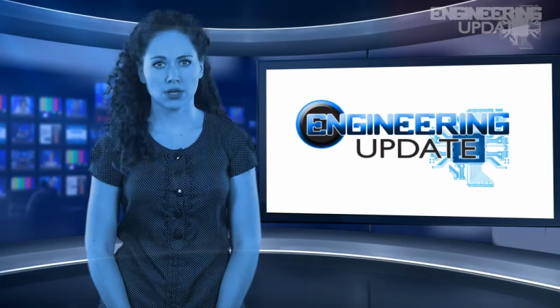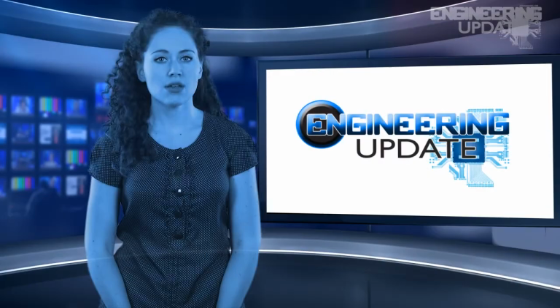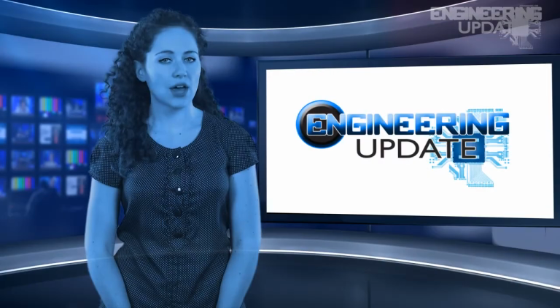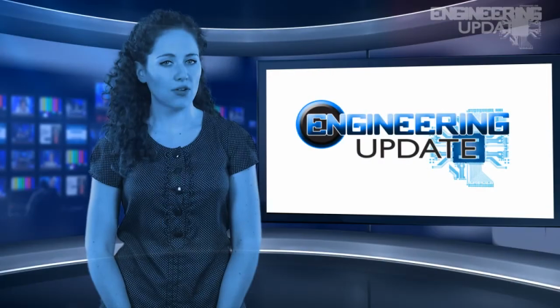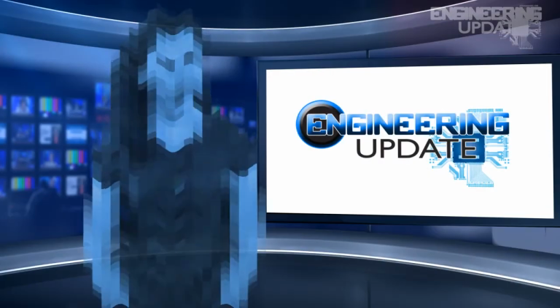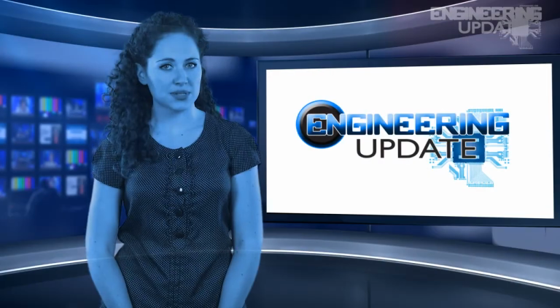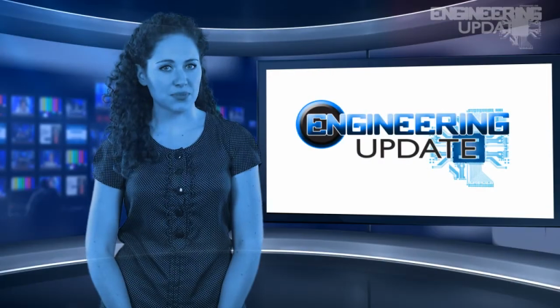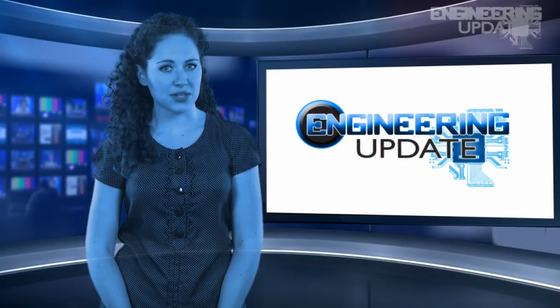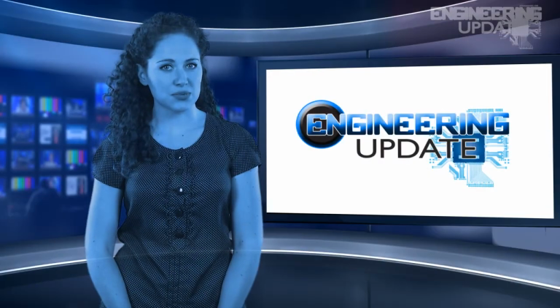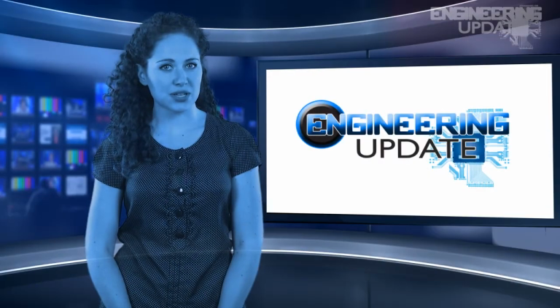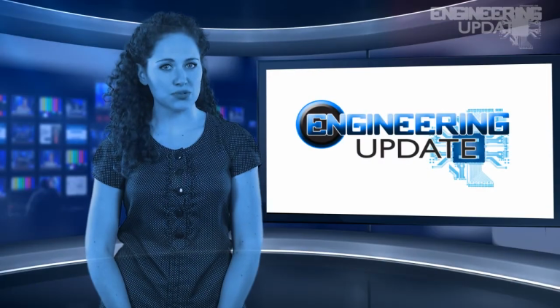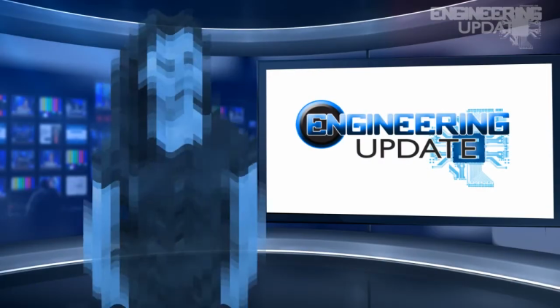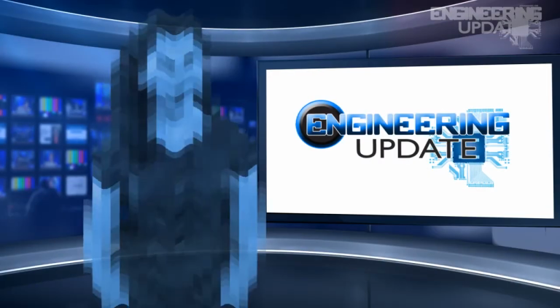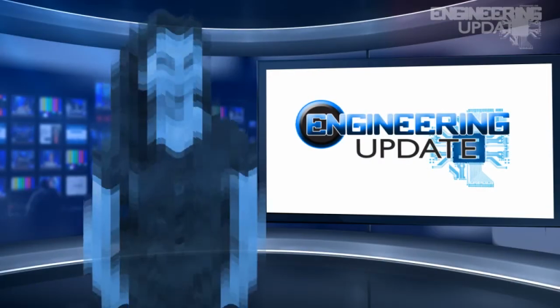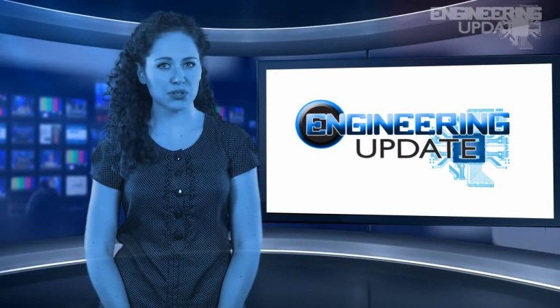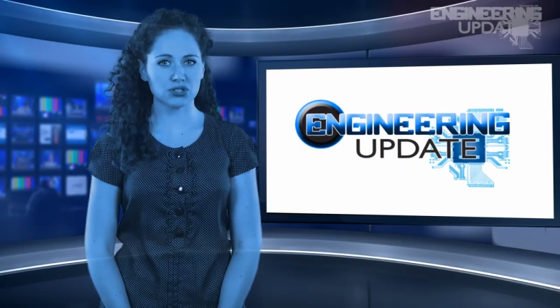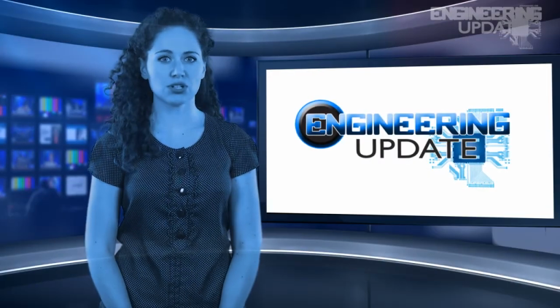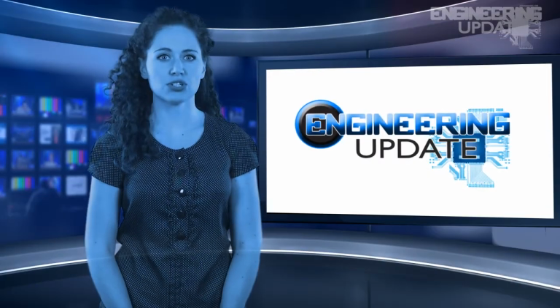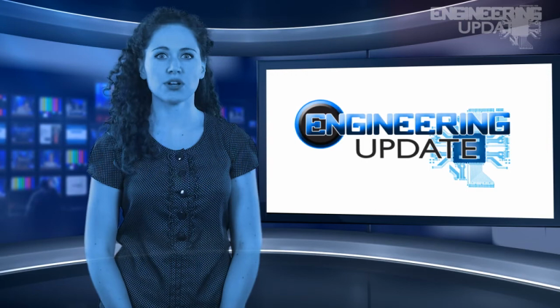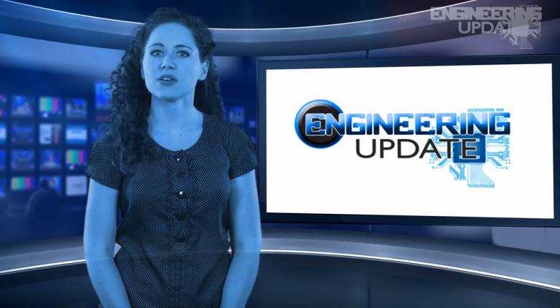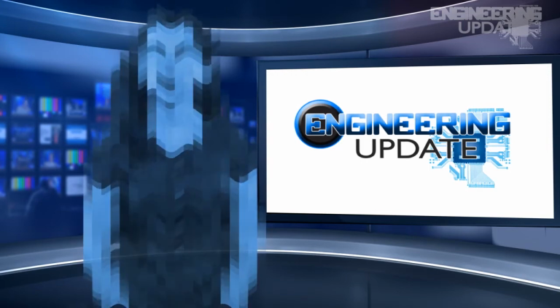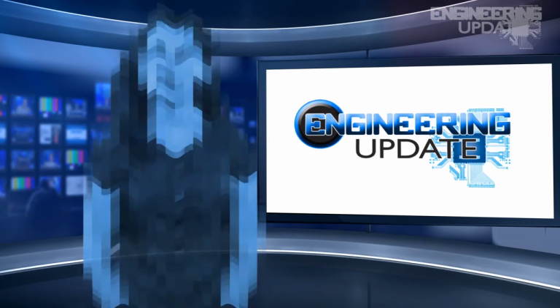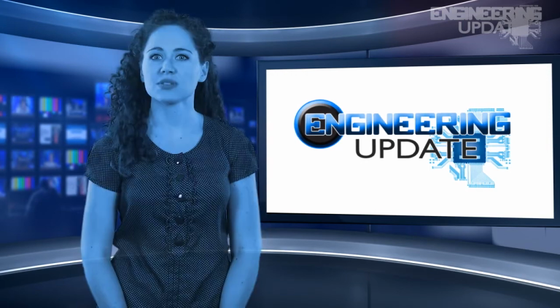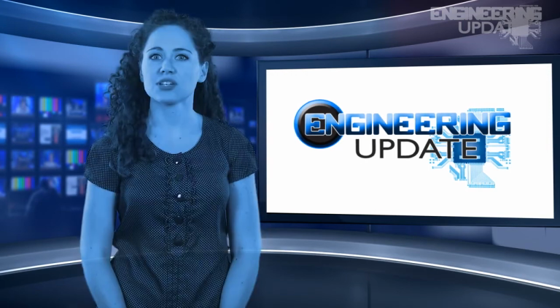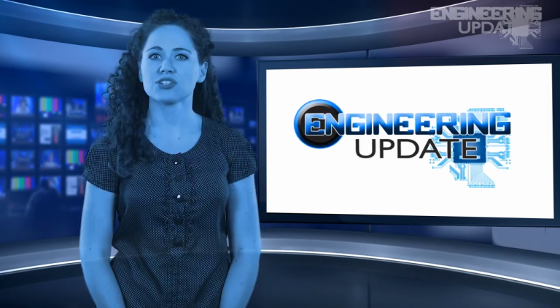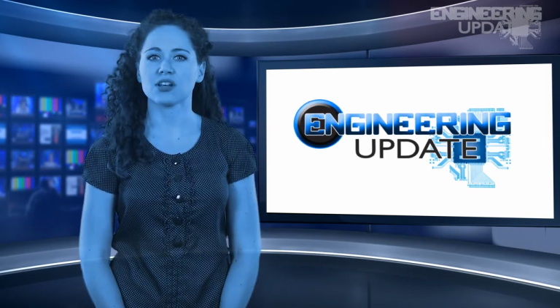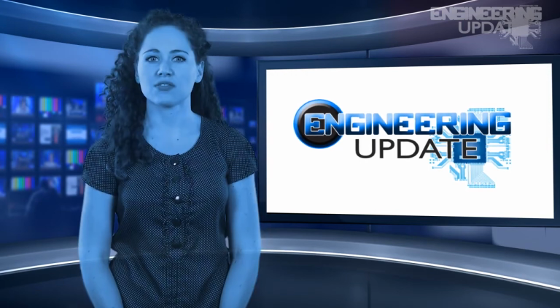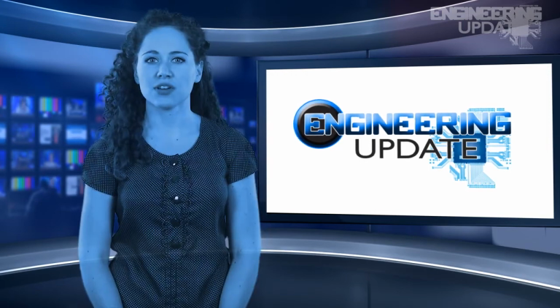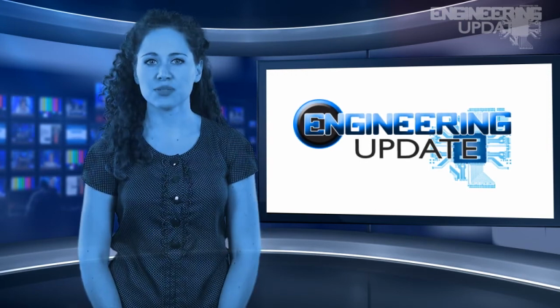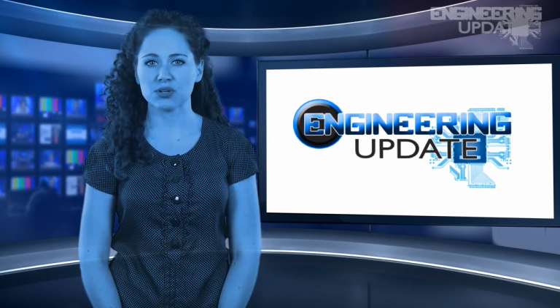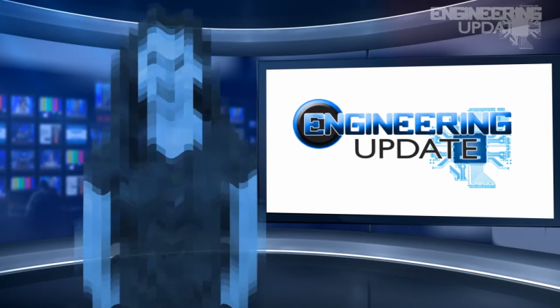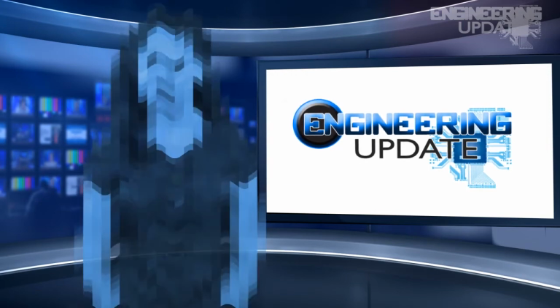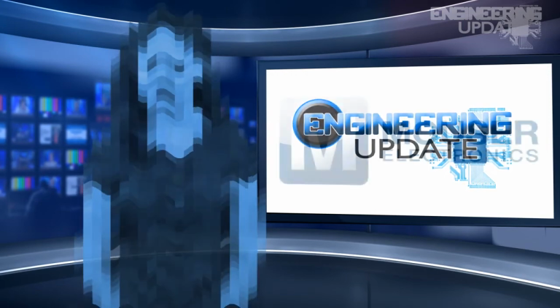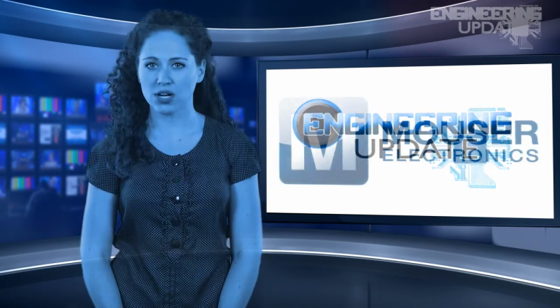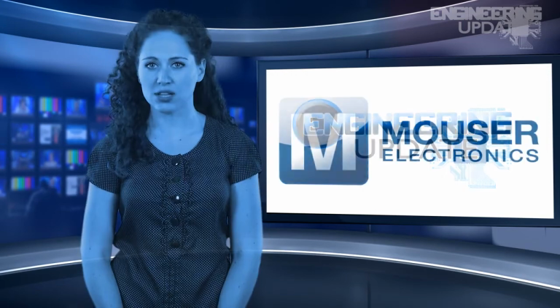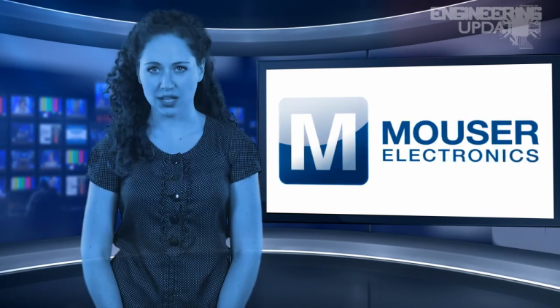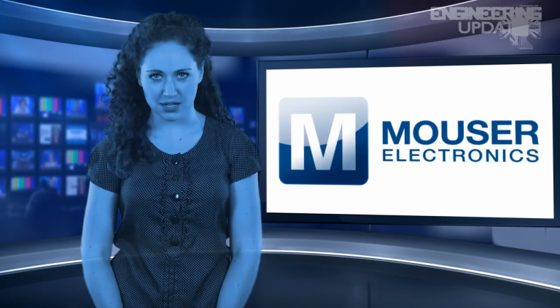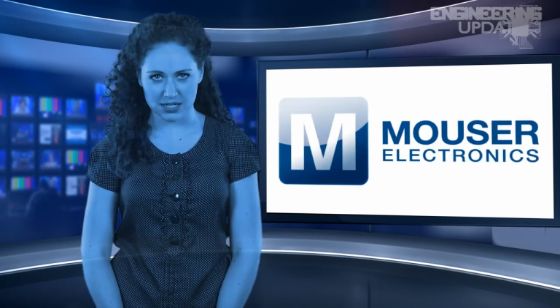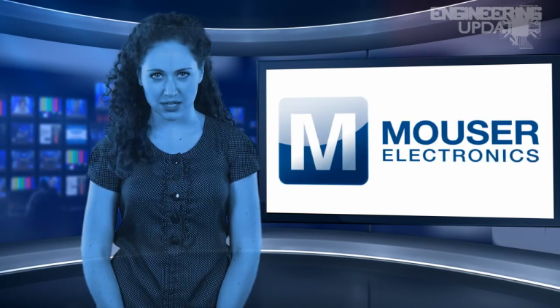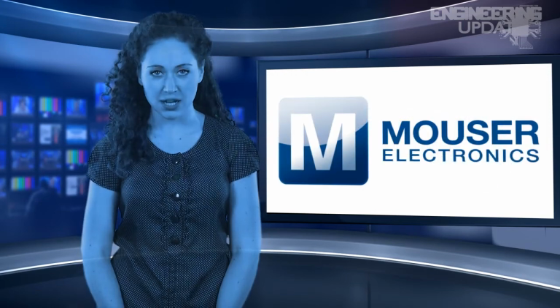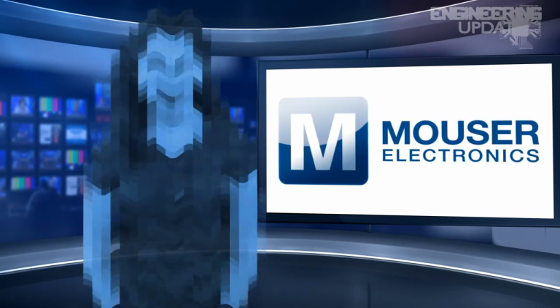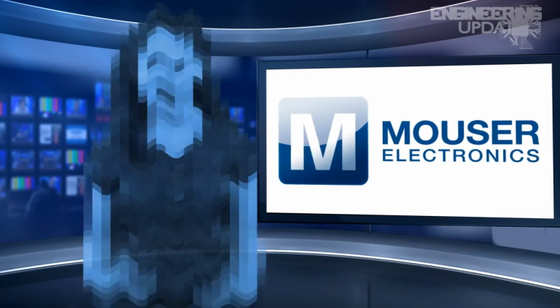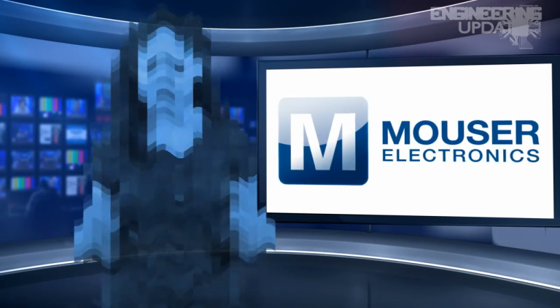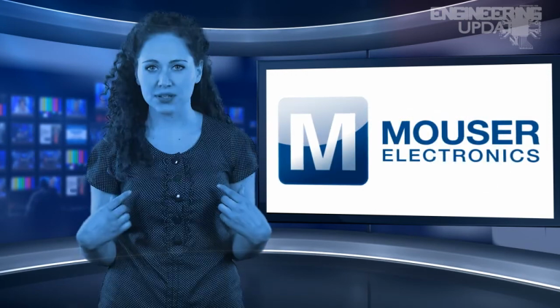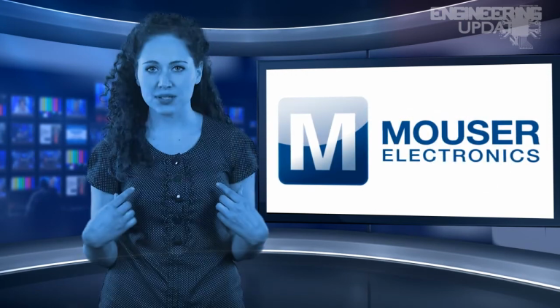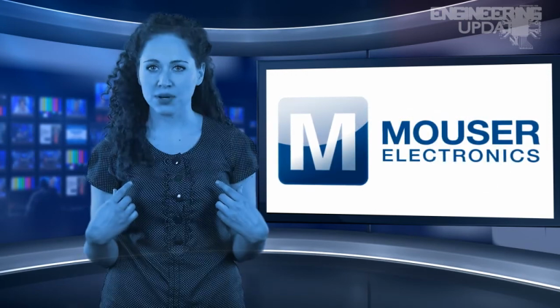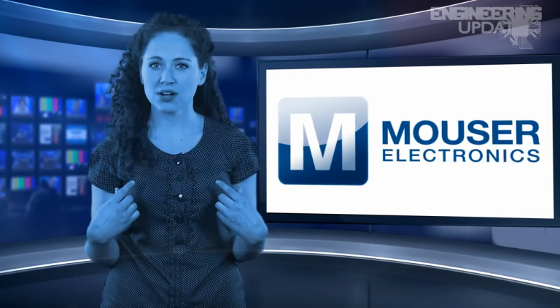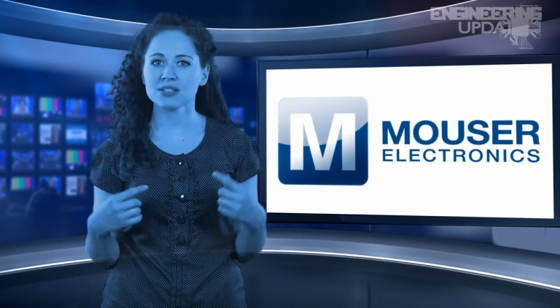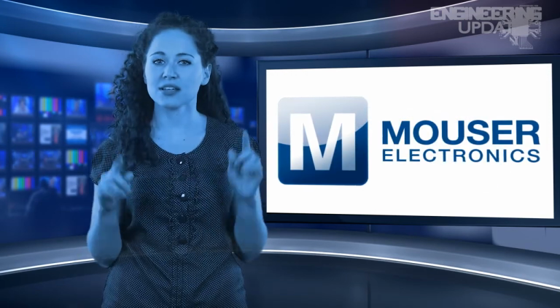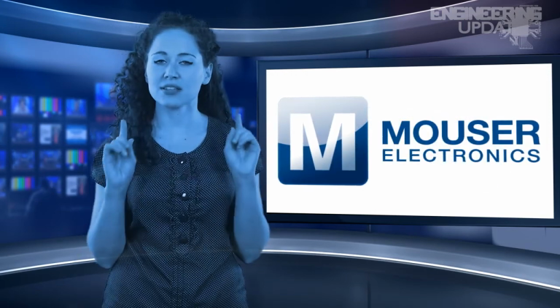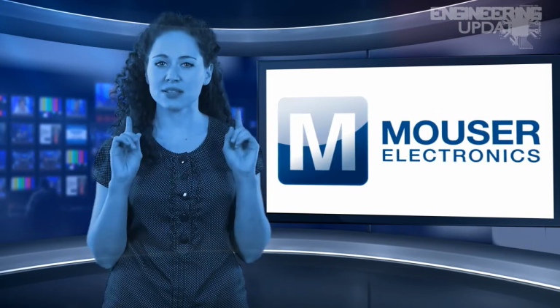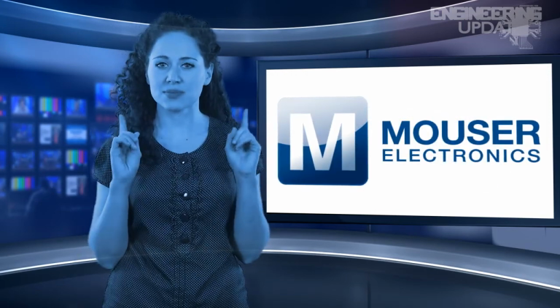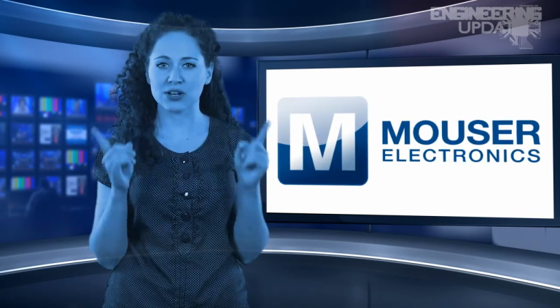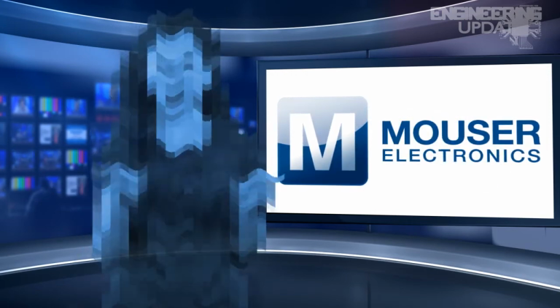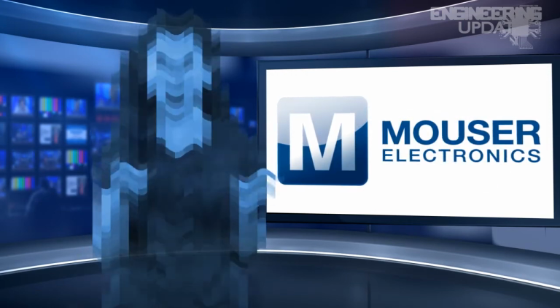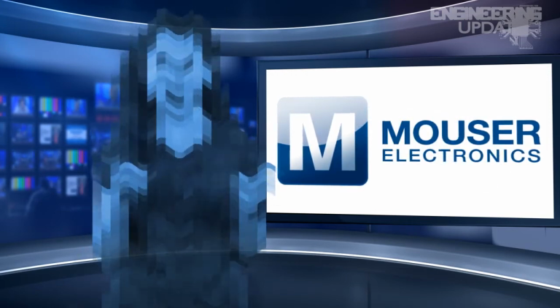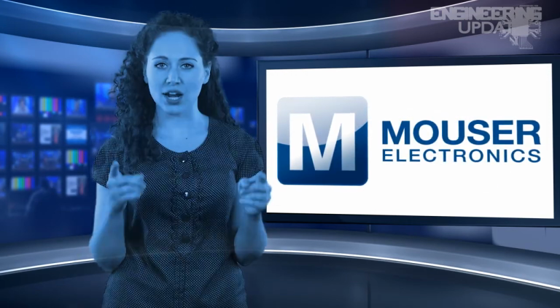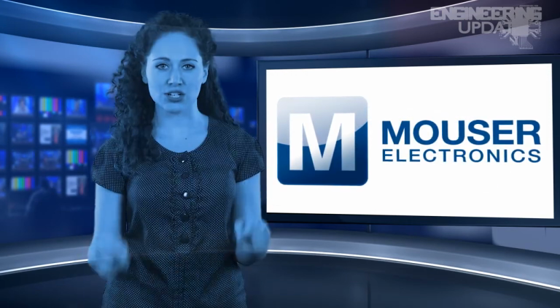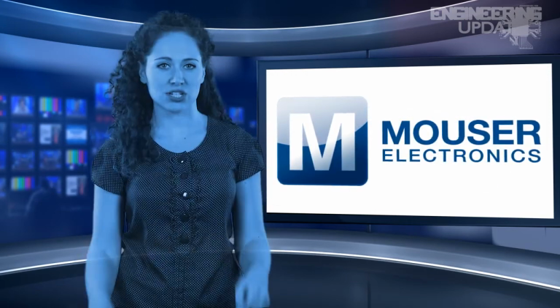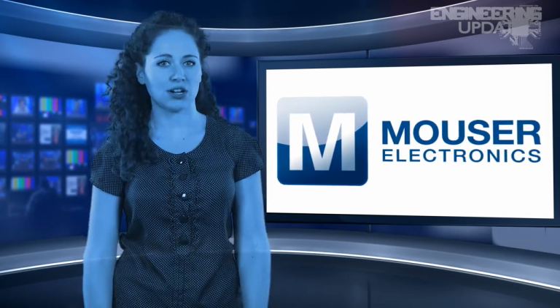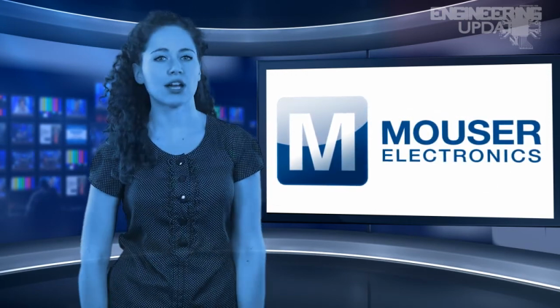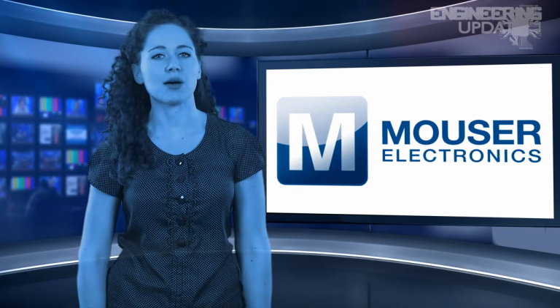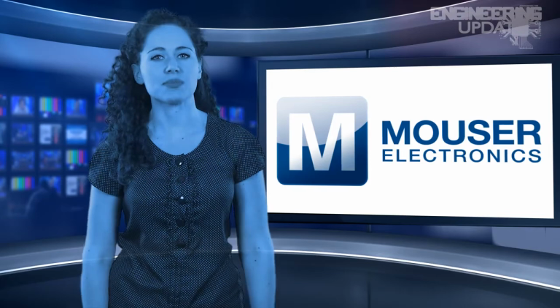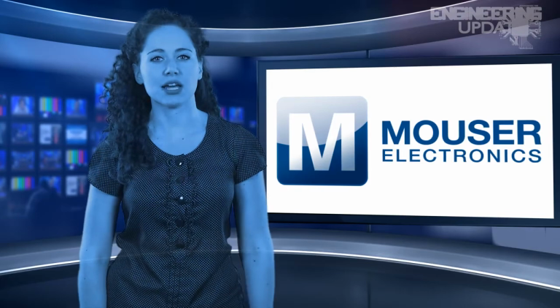That wraps up this week's report. Be sure to join the conversation on Facebook, Twitter, and LinkedIn. I'm Melissa Barnes, and this has been your Engineering Update.